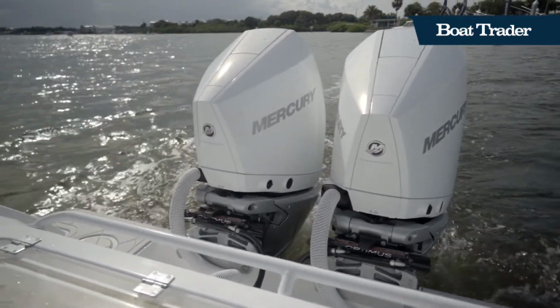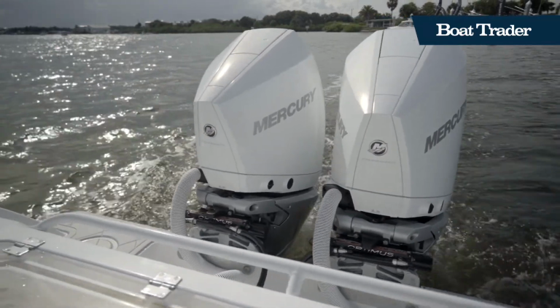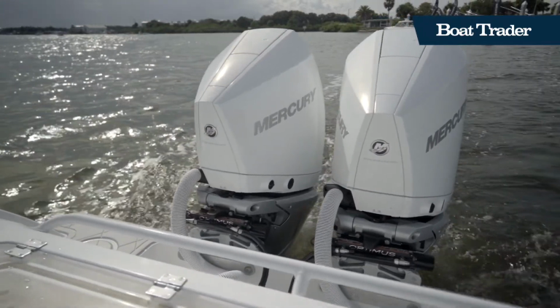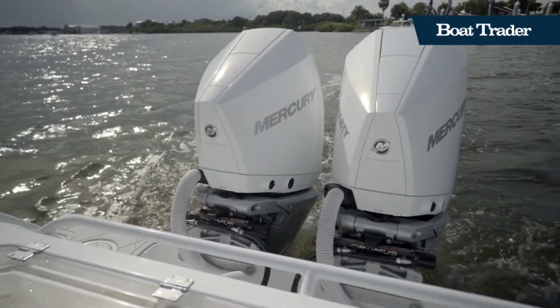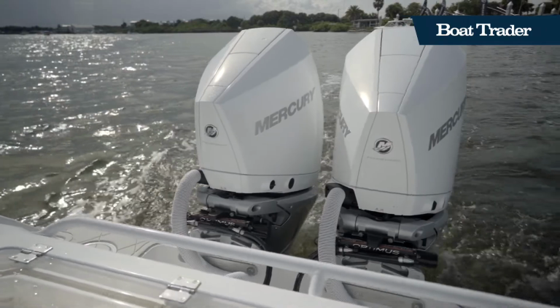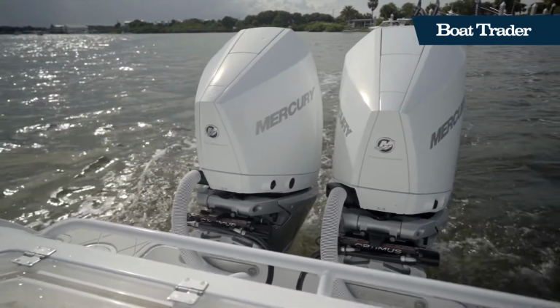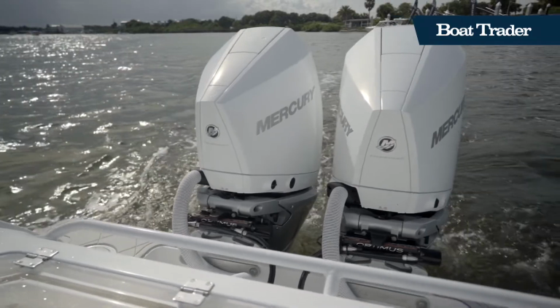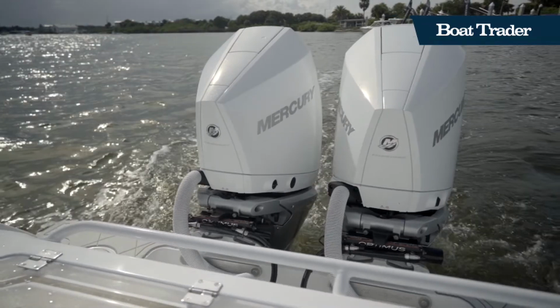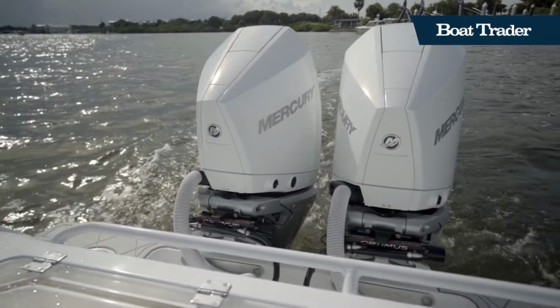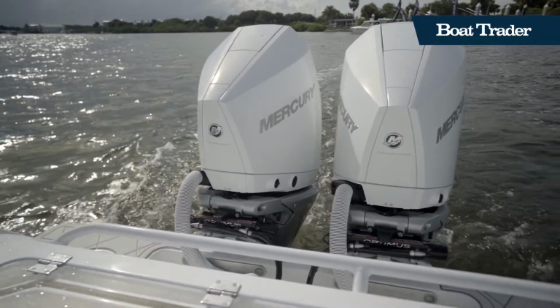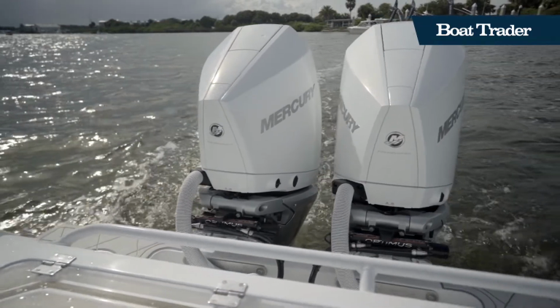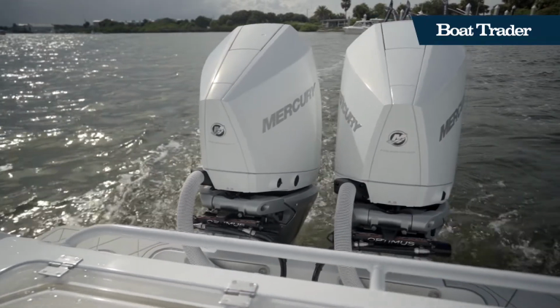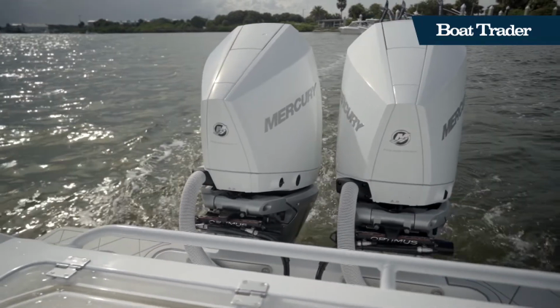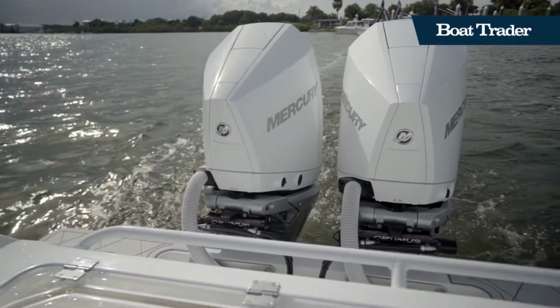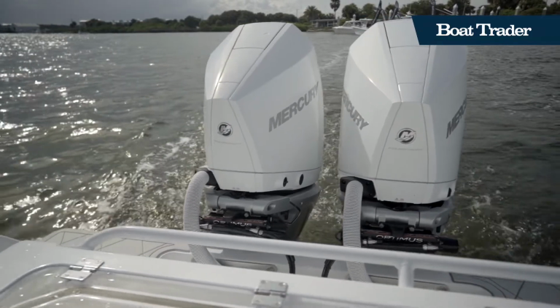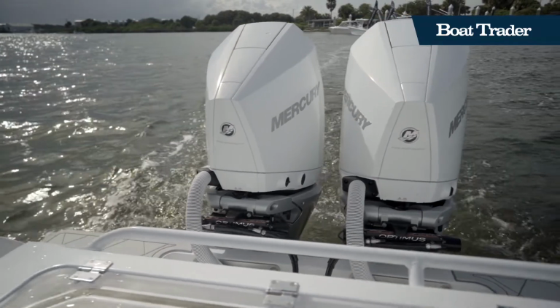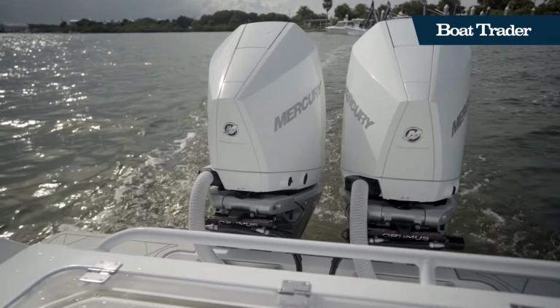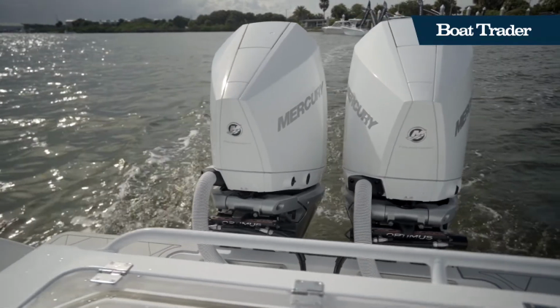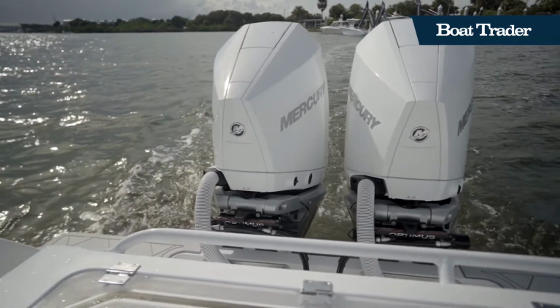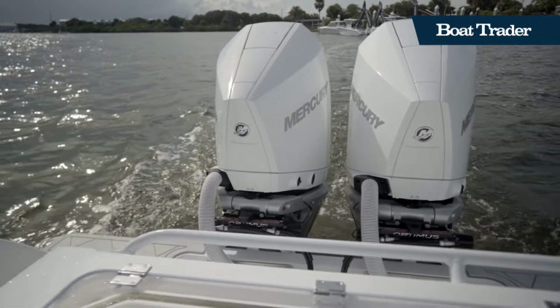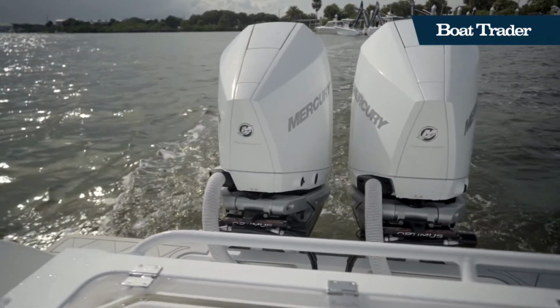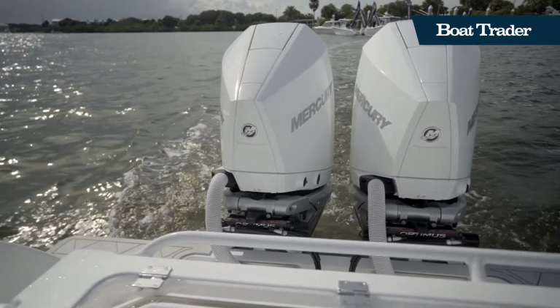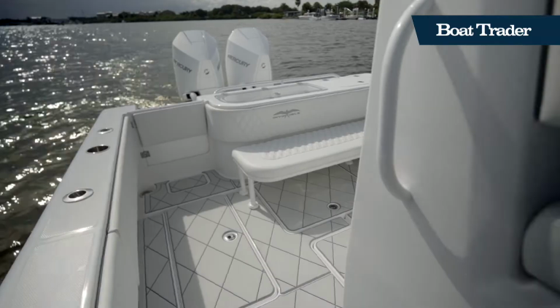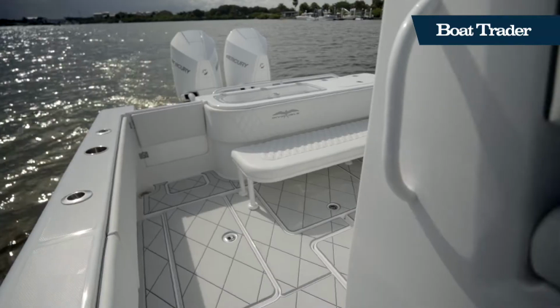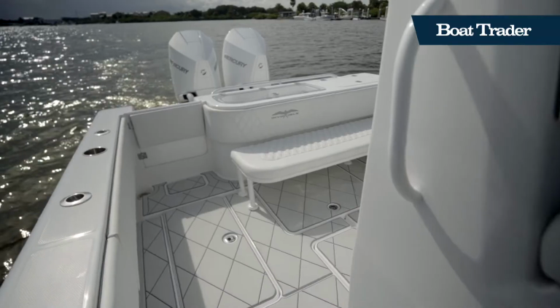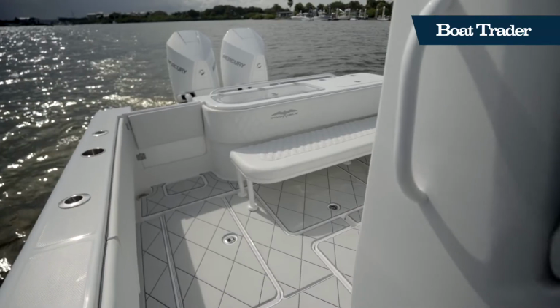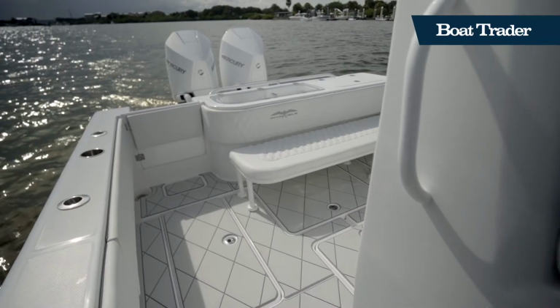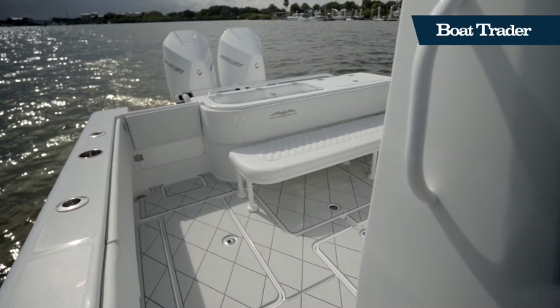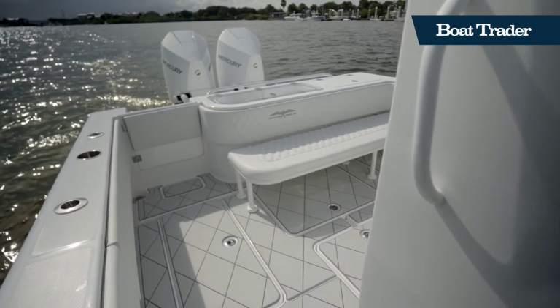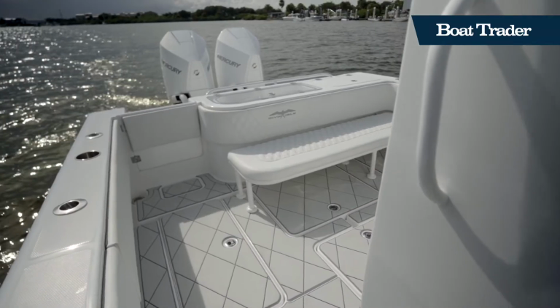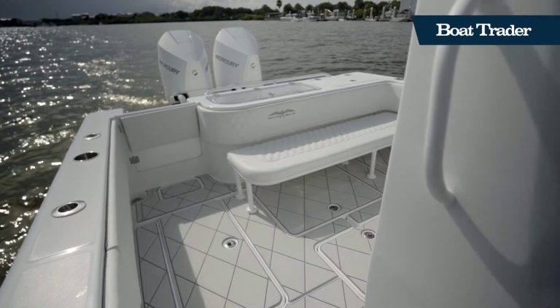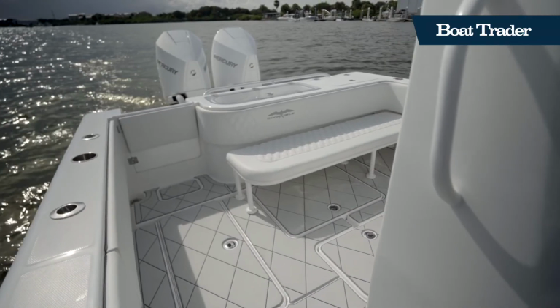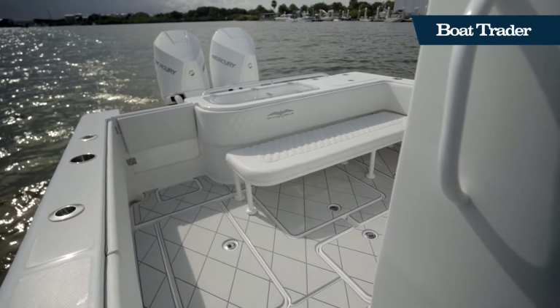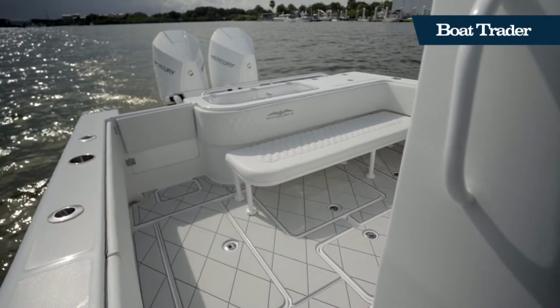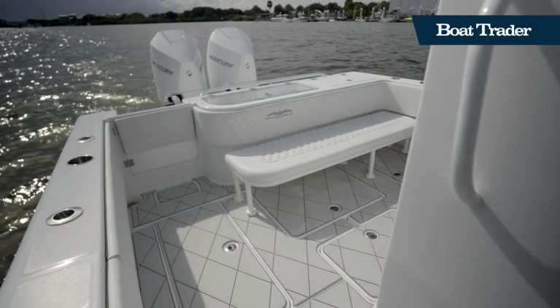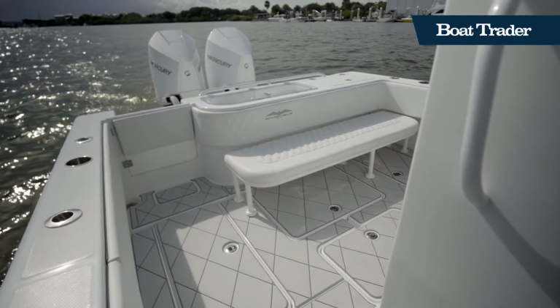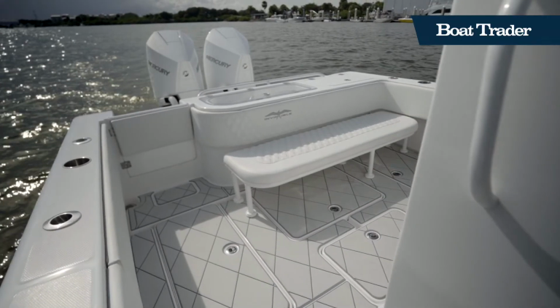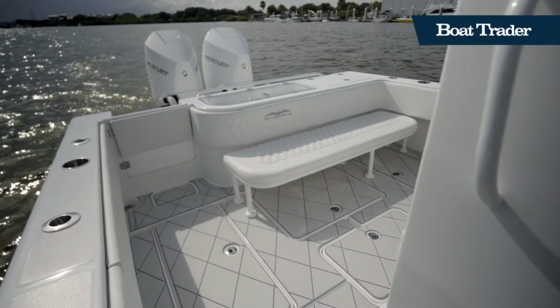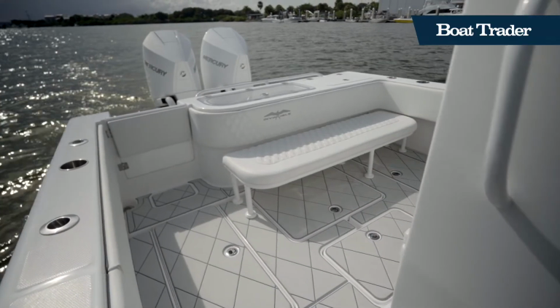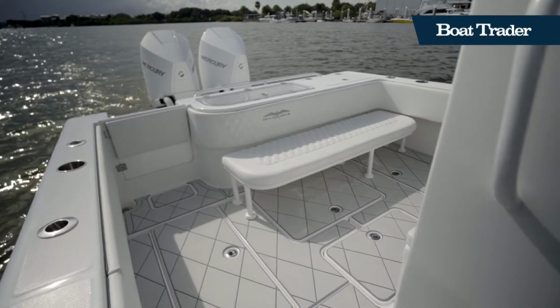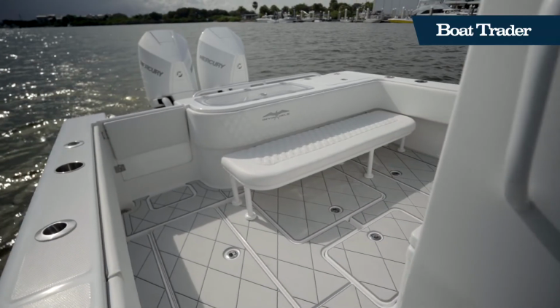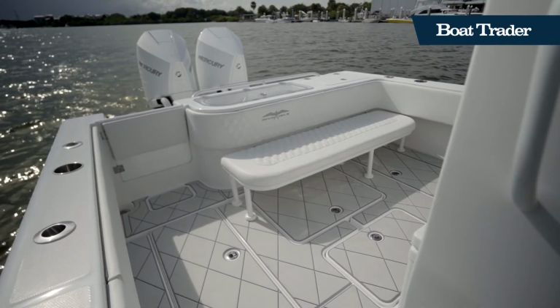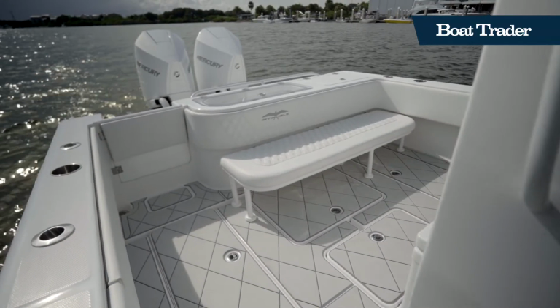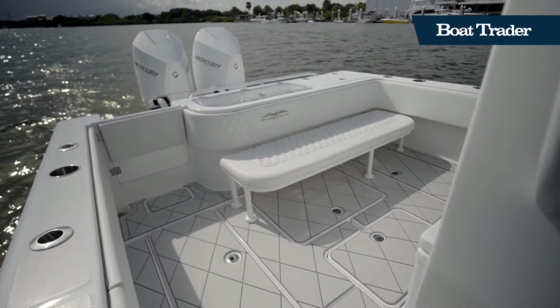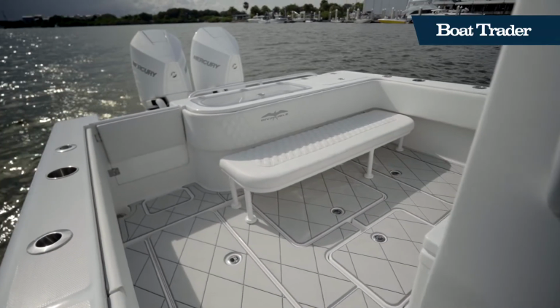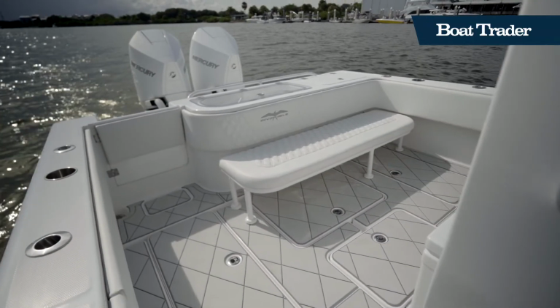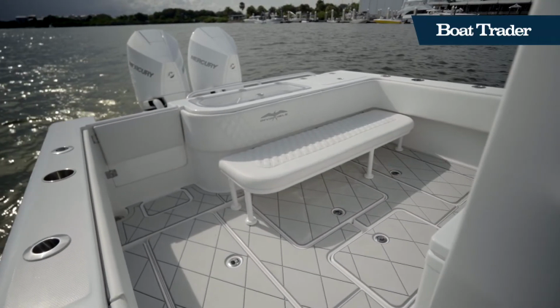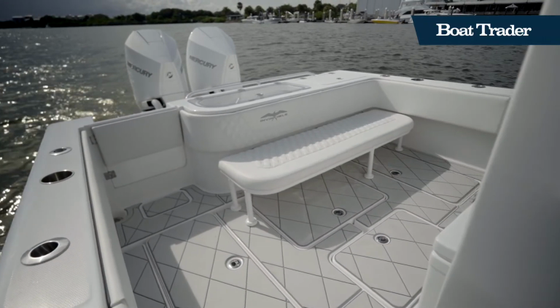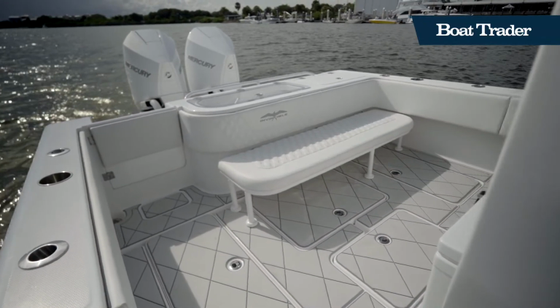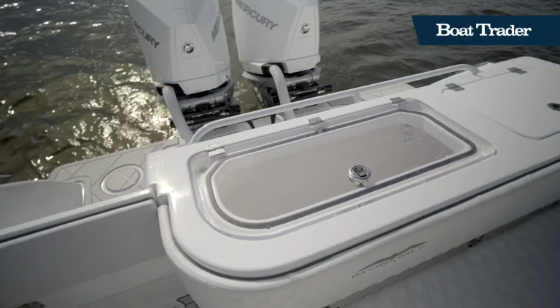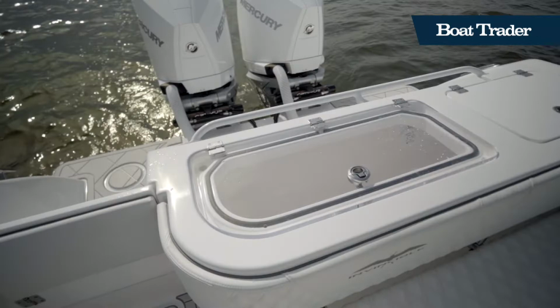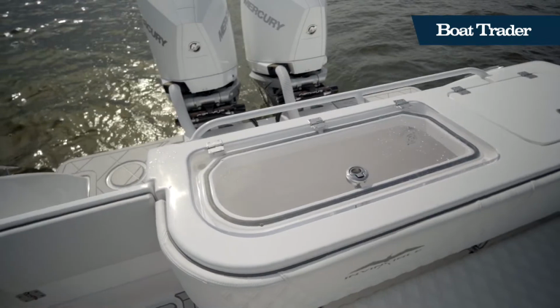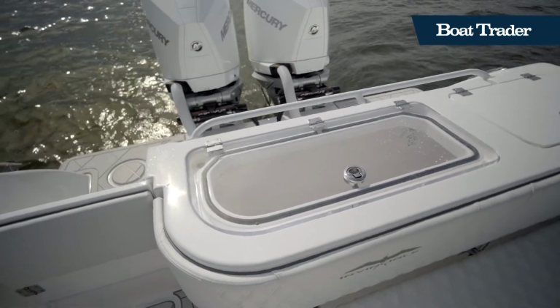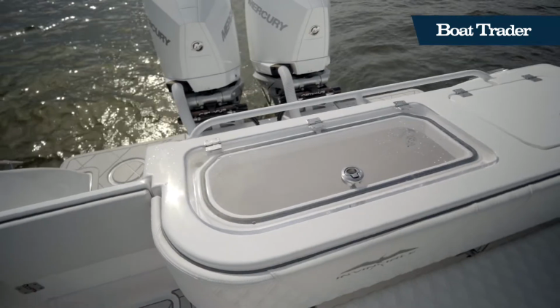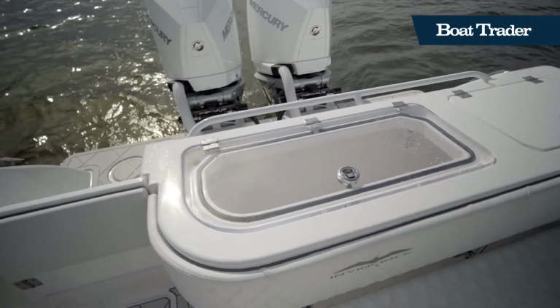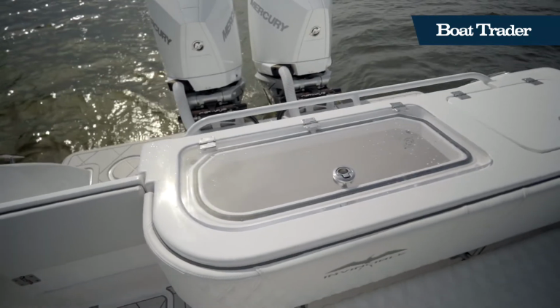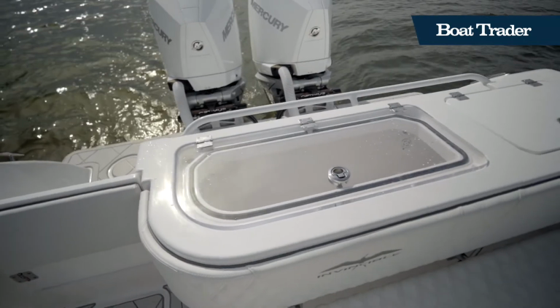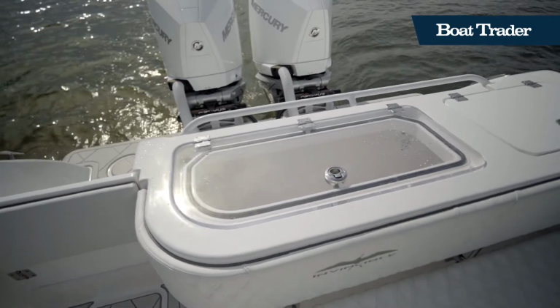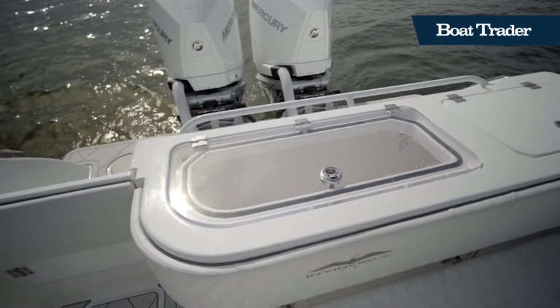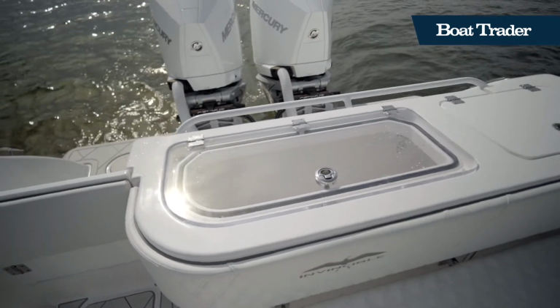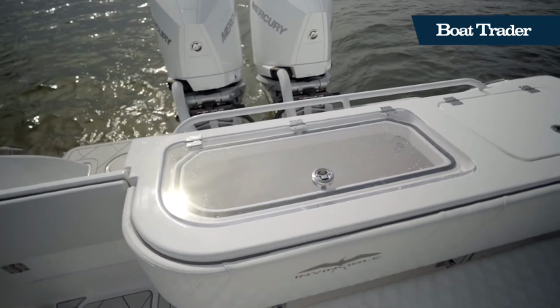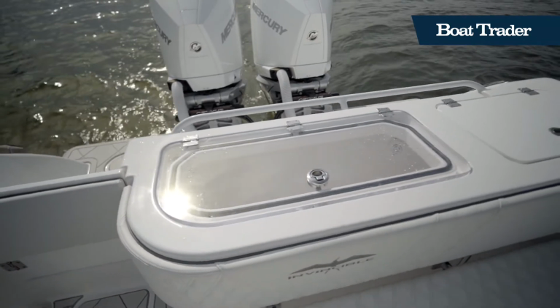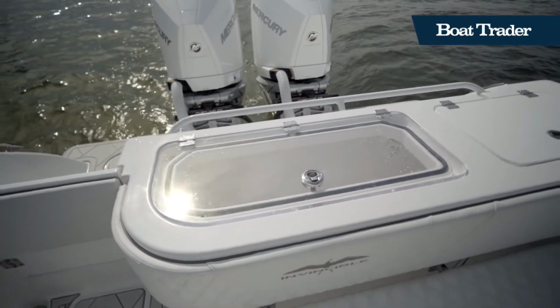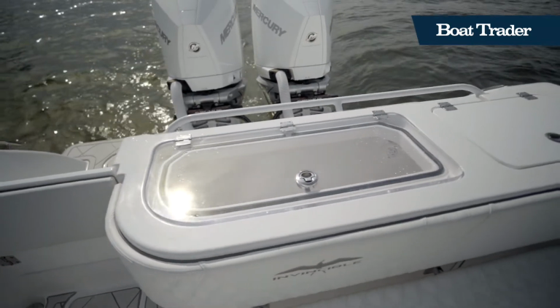Powered by twin 300 horsepower Mercuries, you'll have plenty of power to get wherever you need to go and you'll get fantastic fuel economy while doing it.